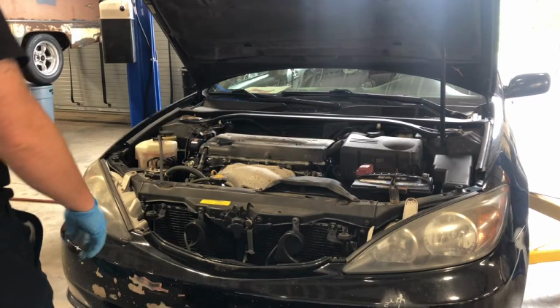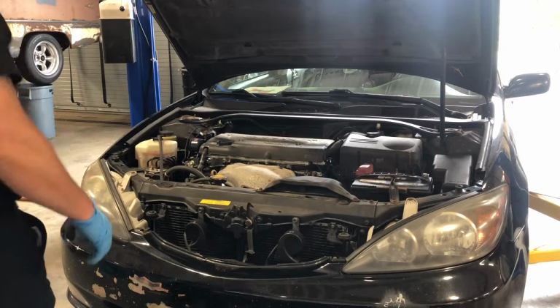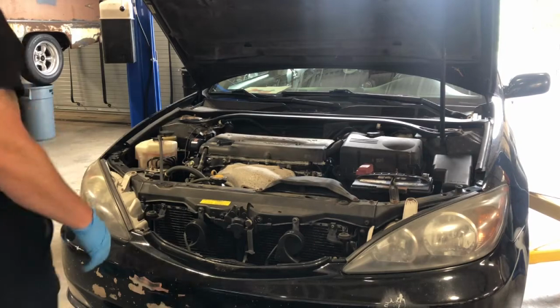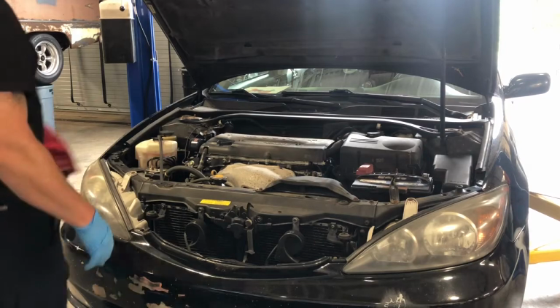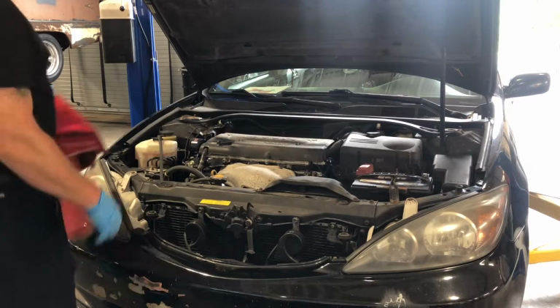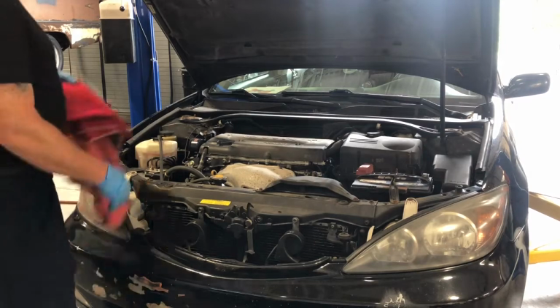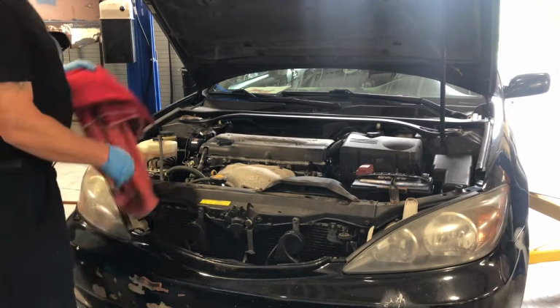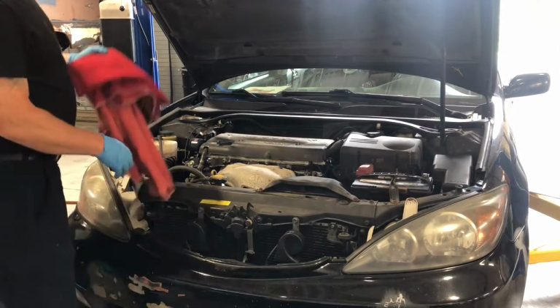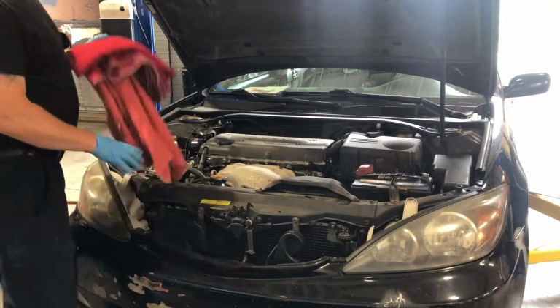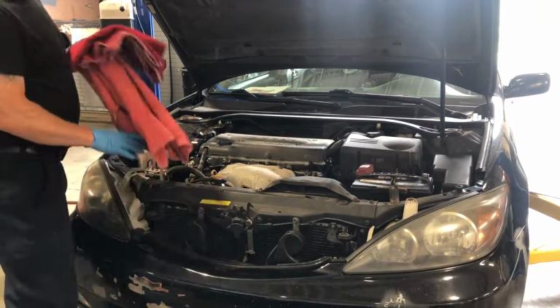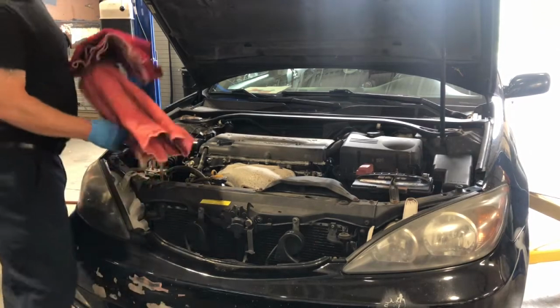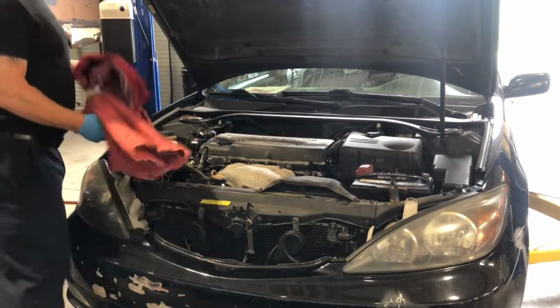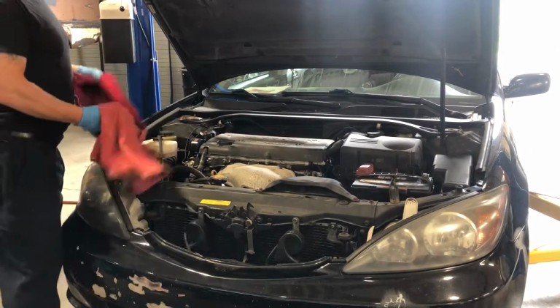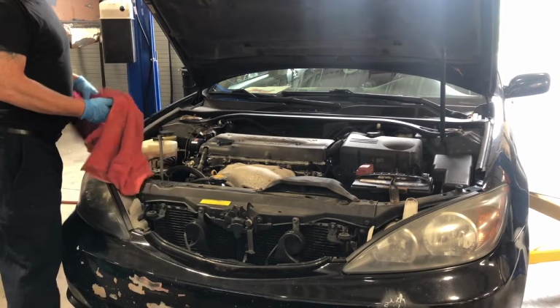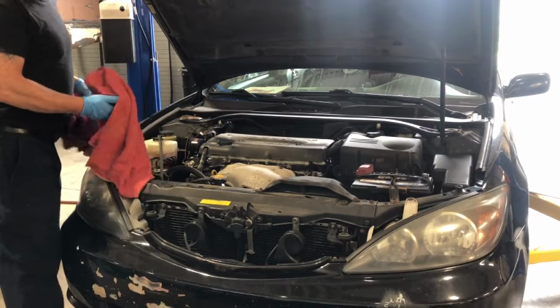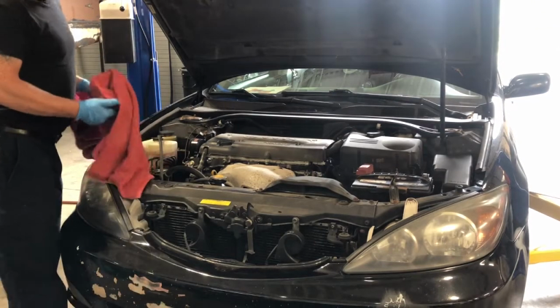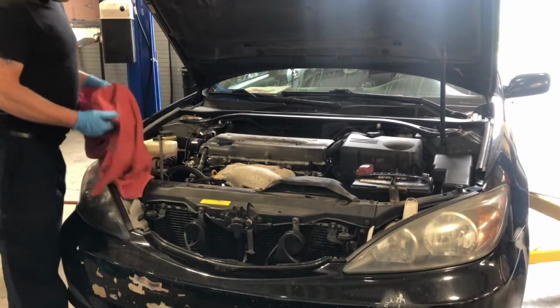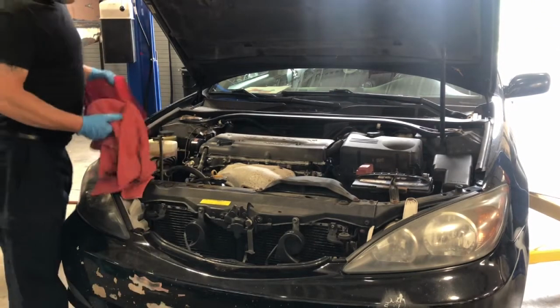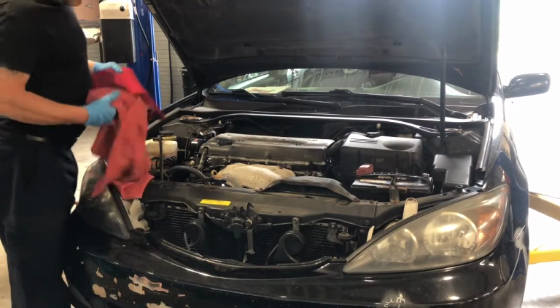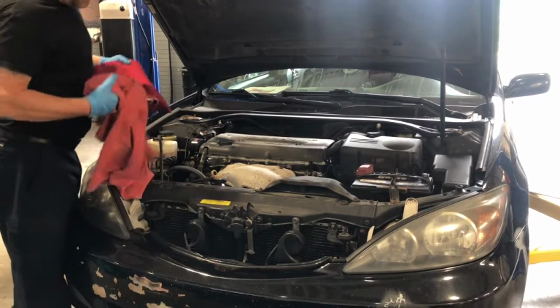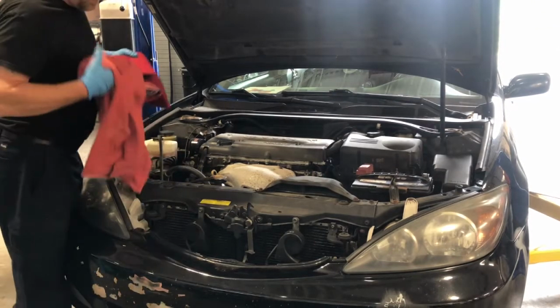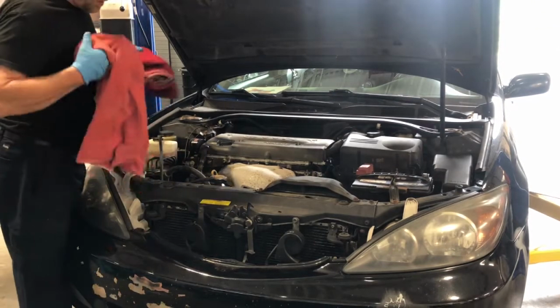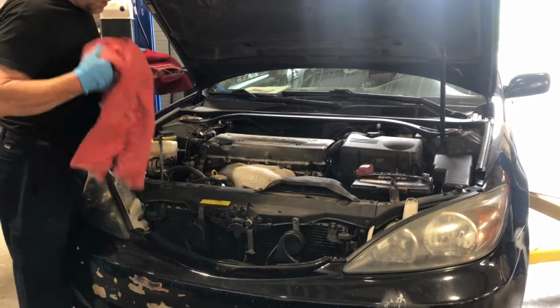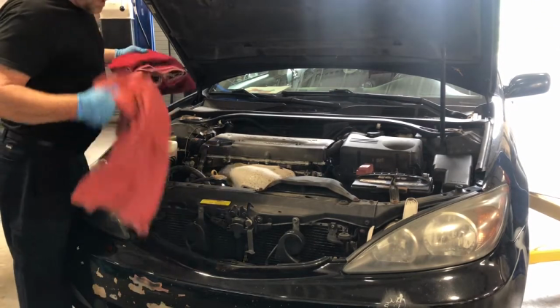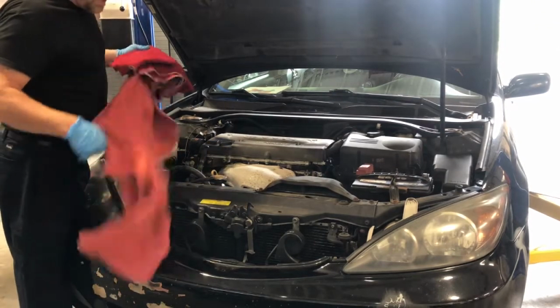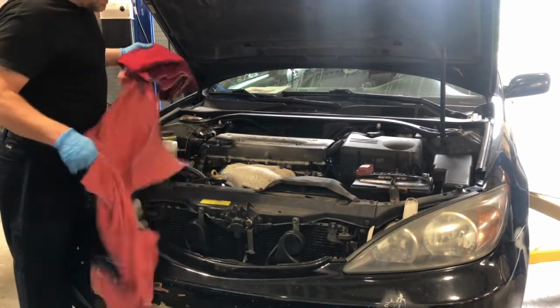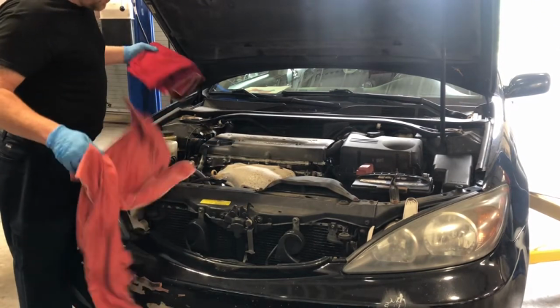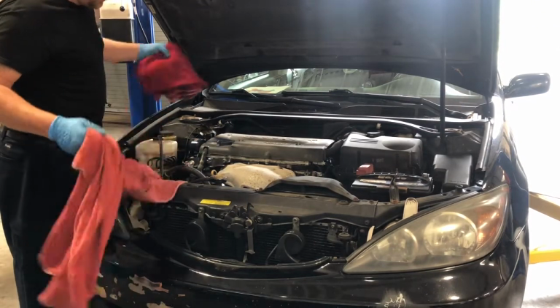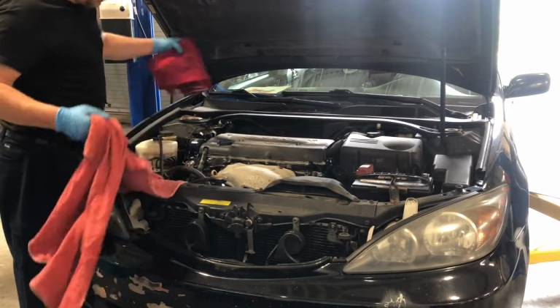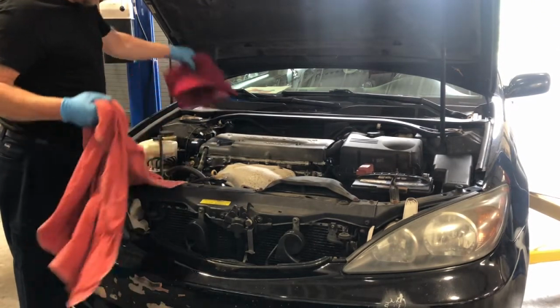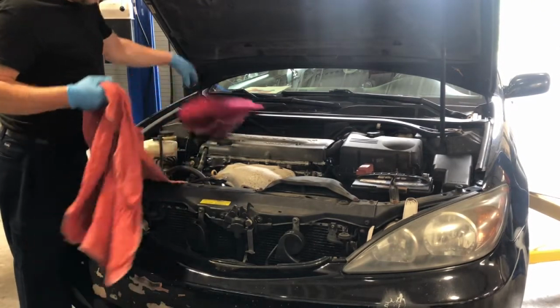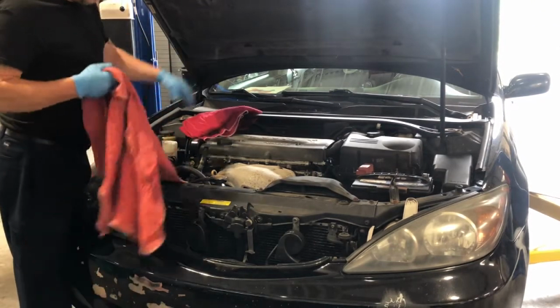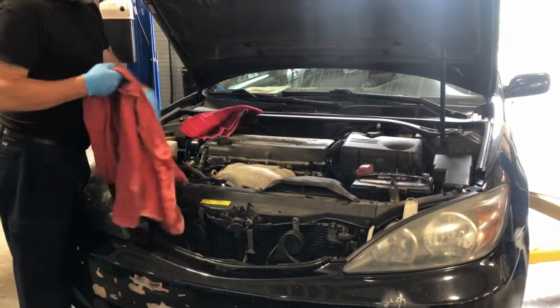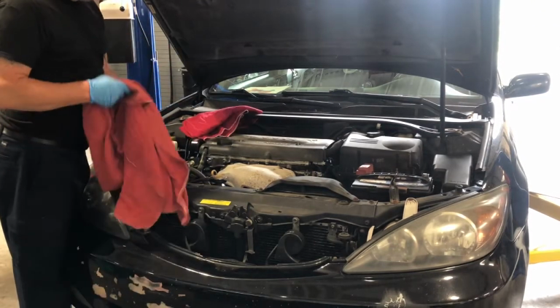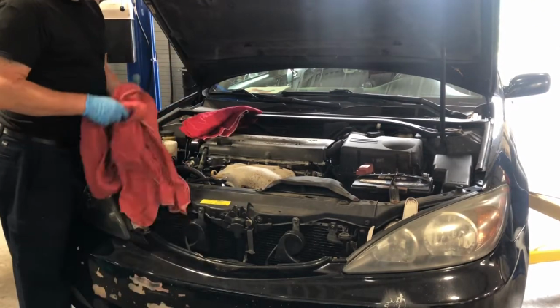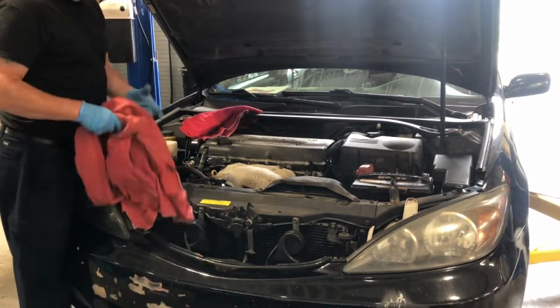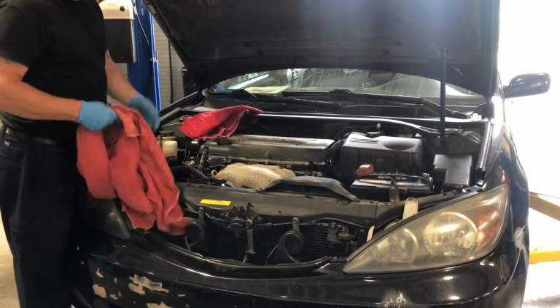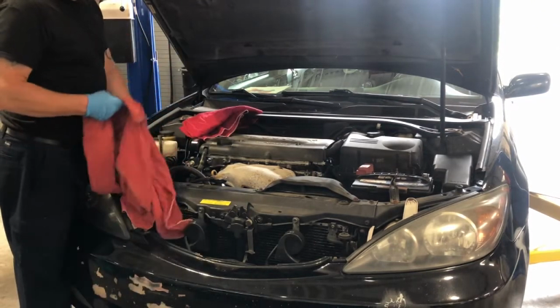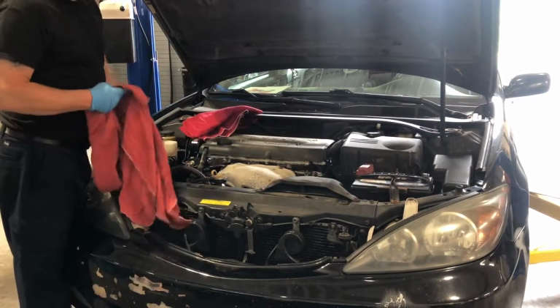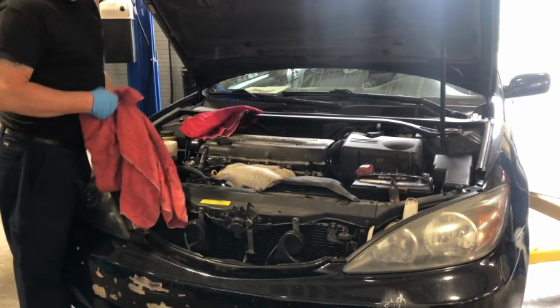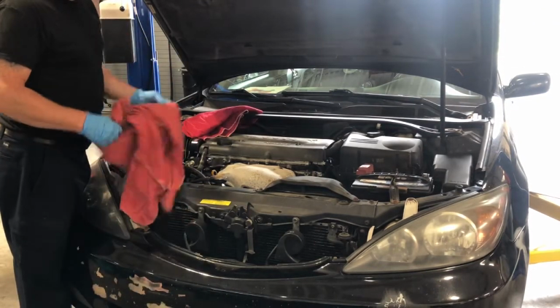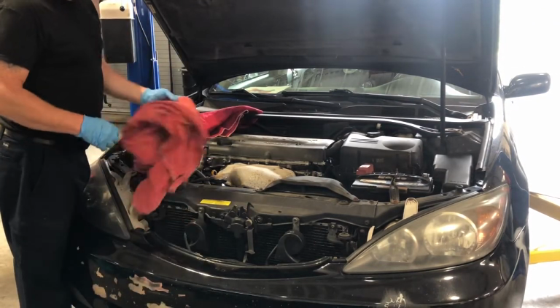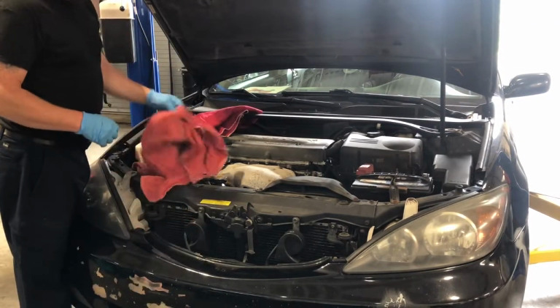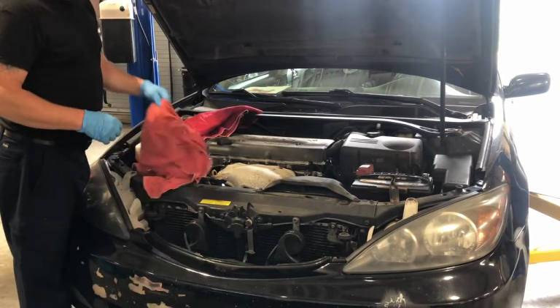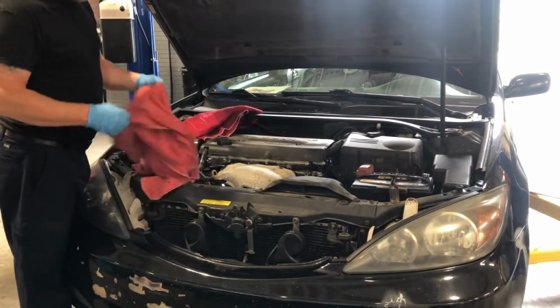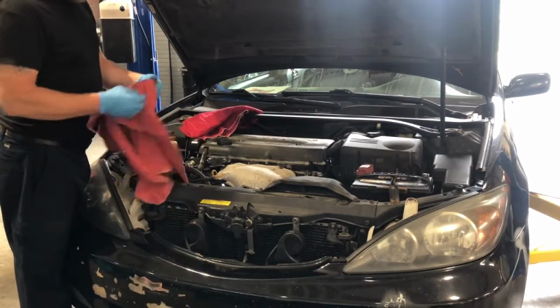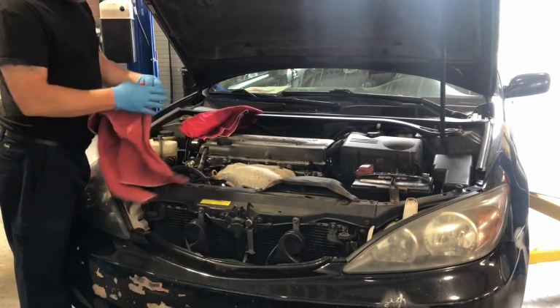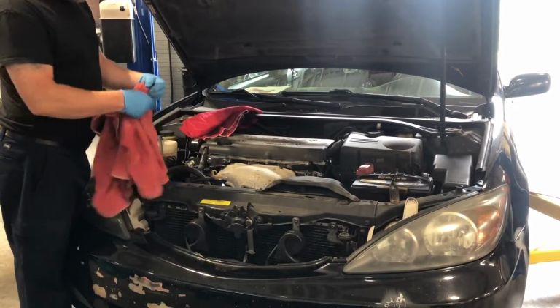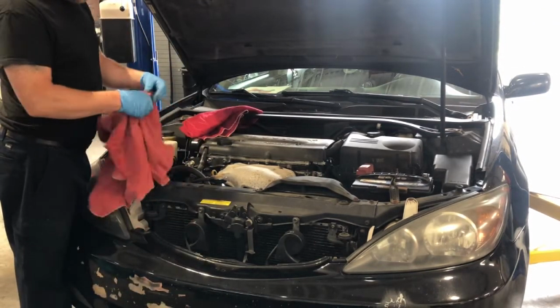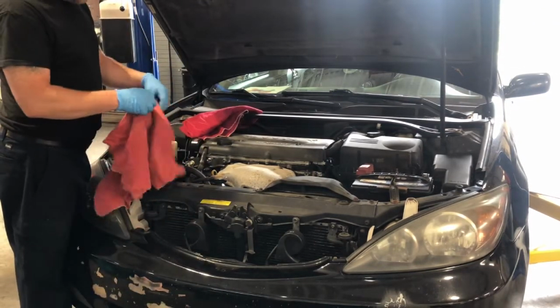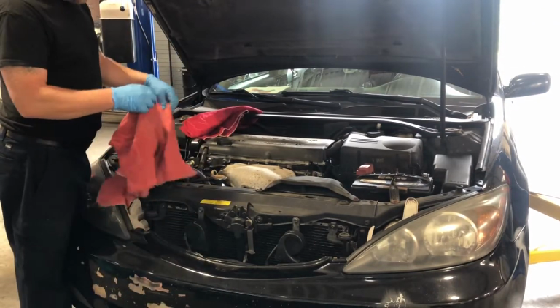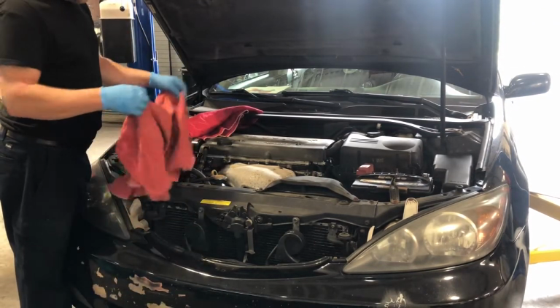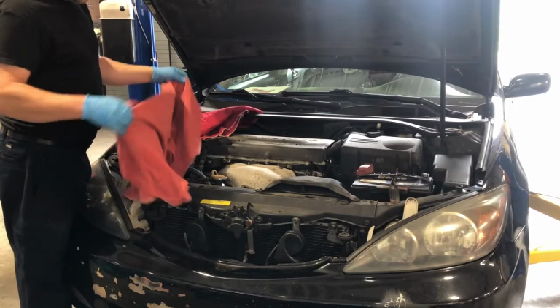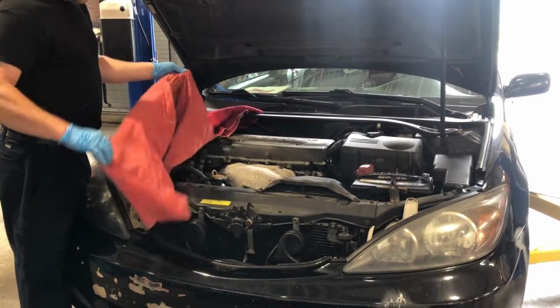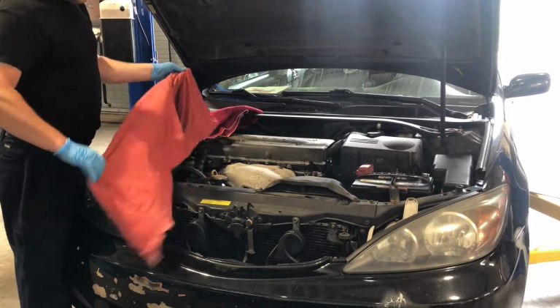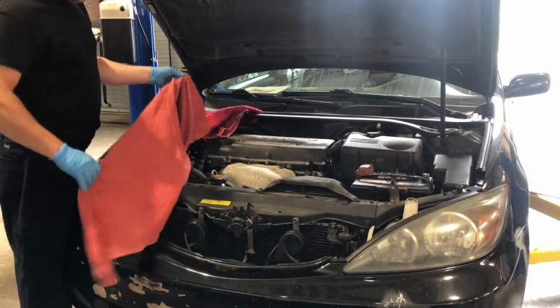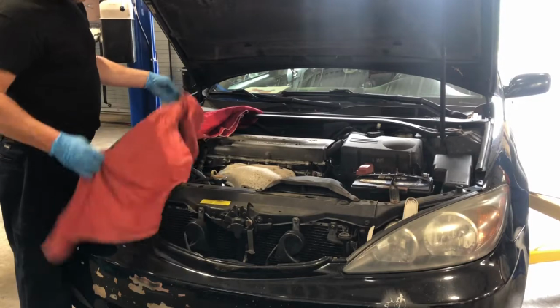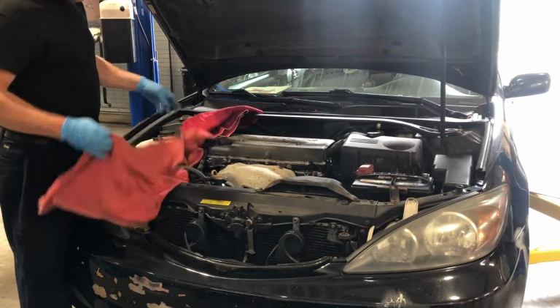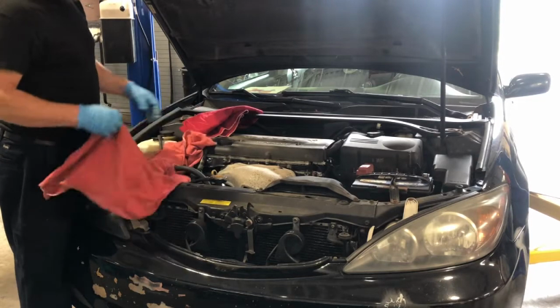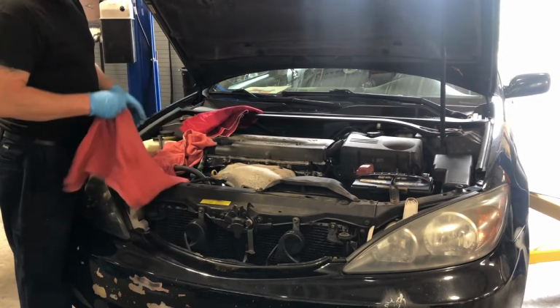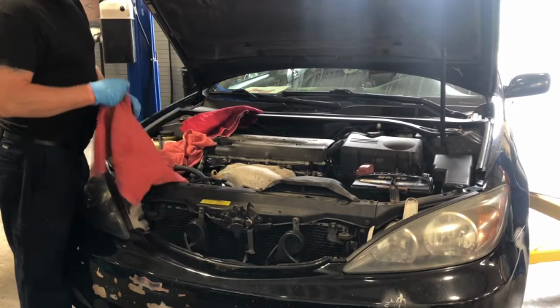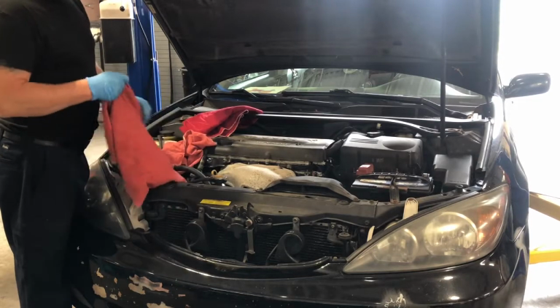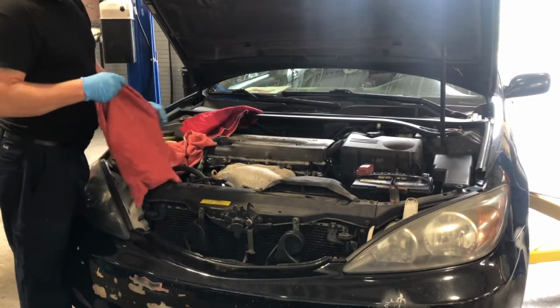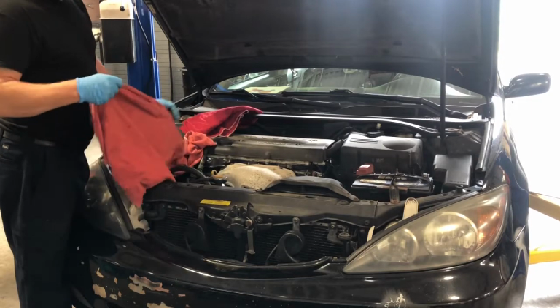All right guys, so today we've got an oil change on this 2004 Toyota Camry.